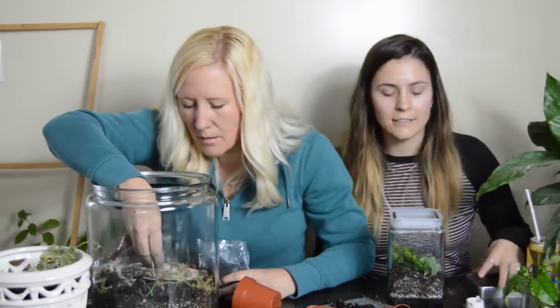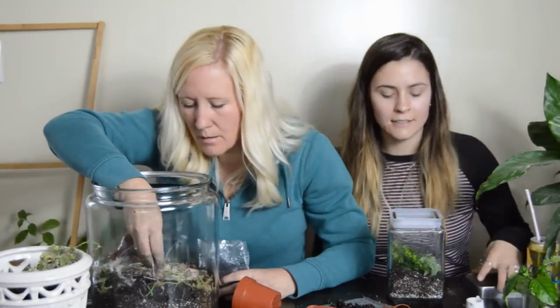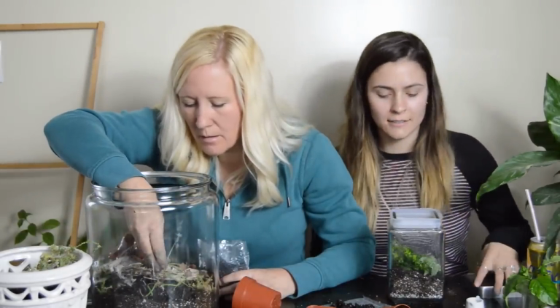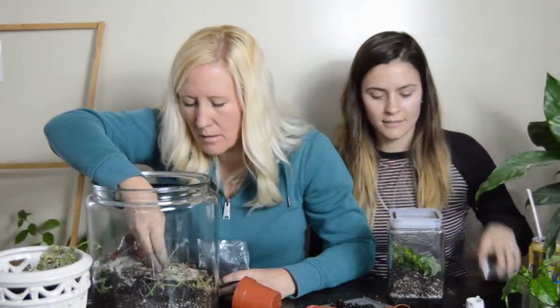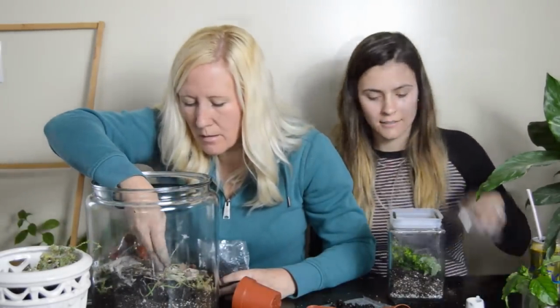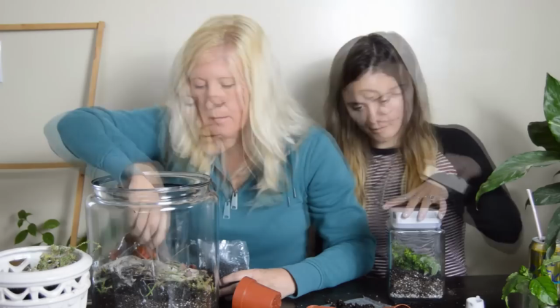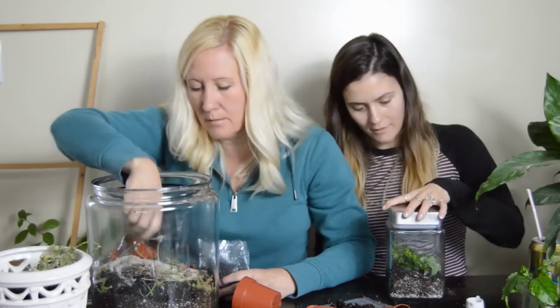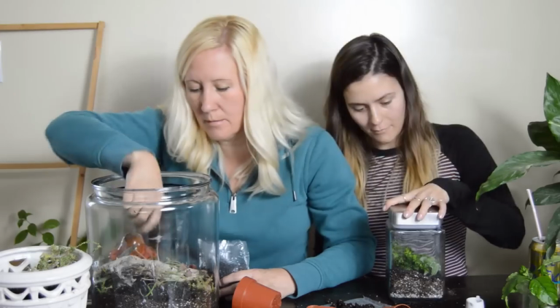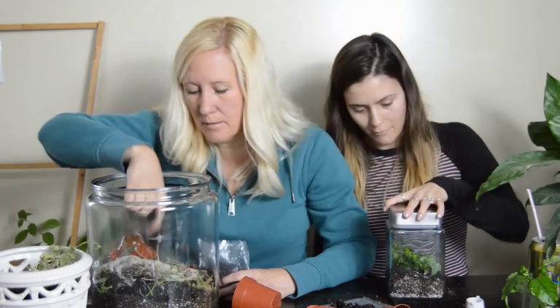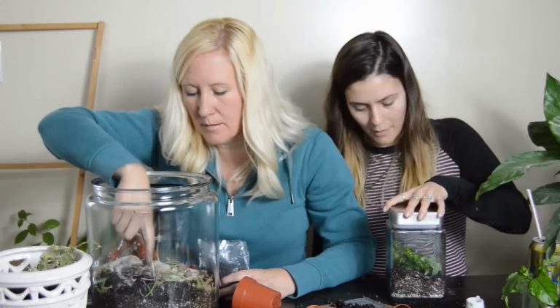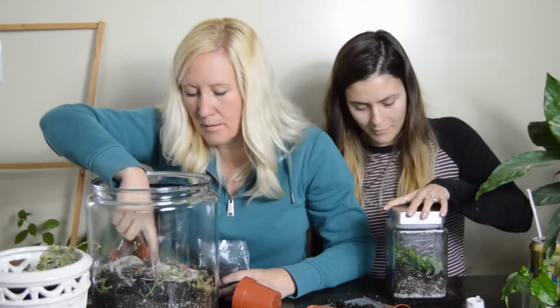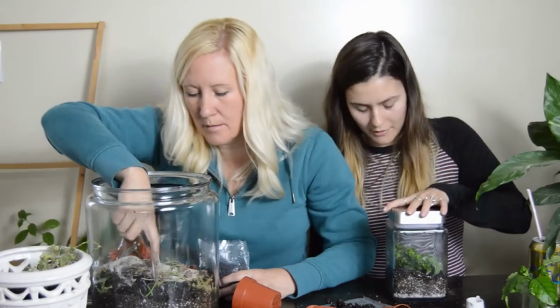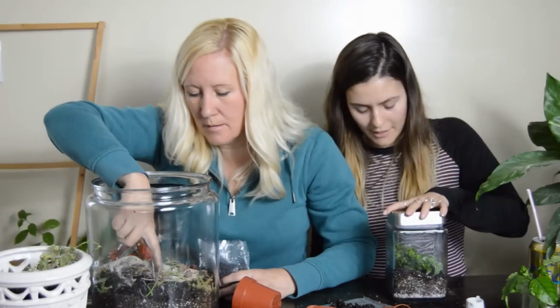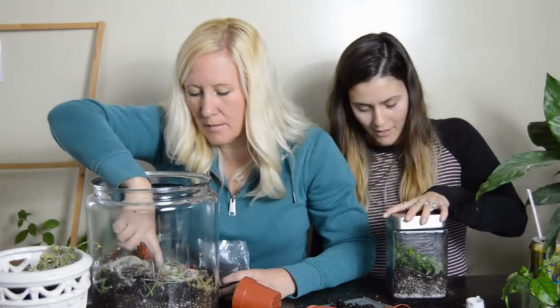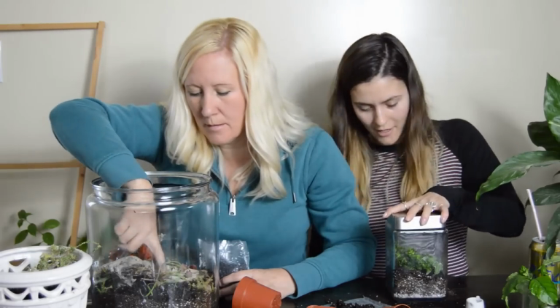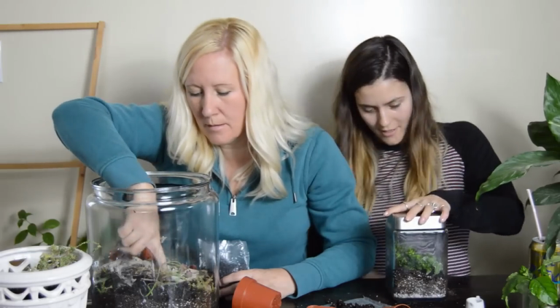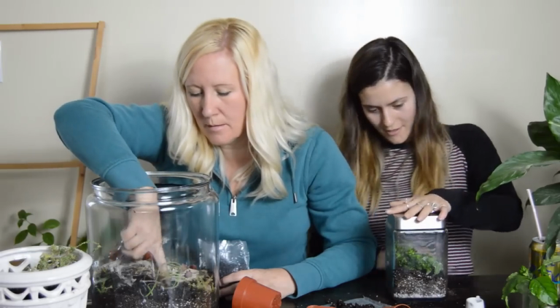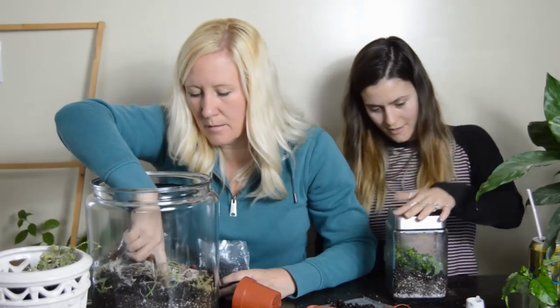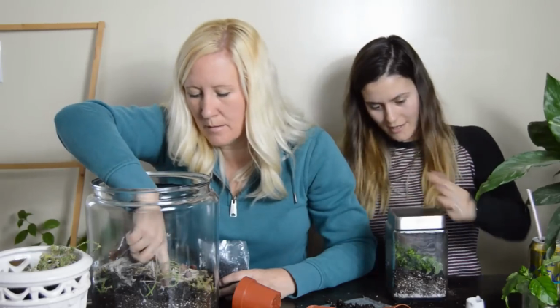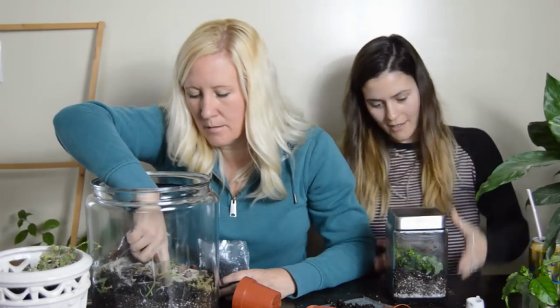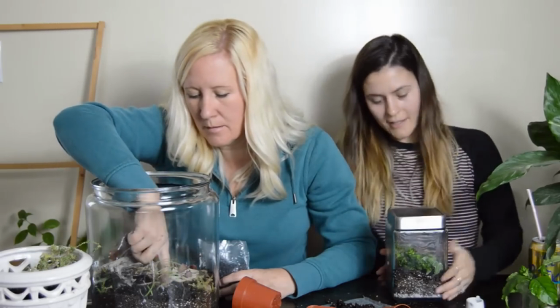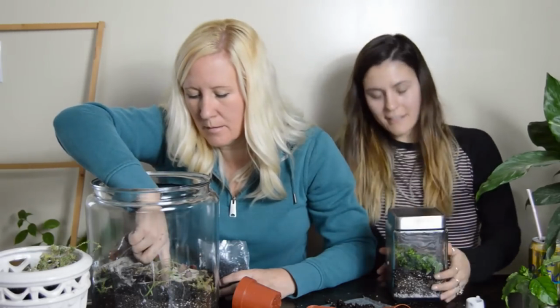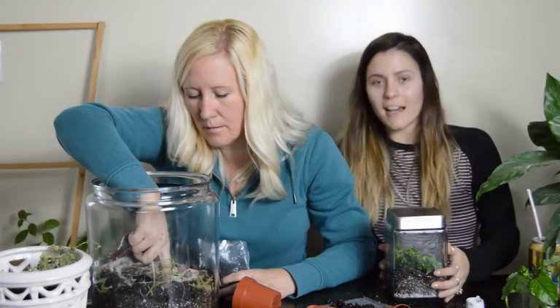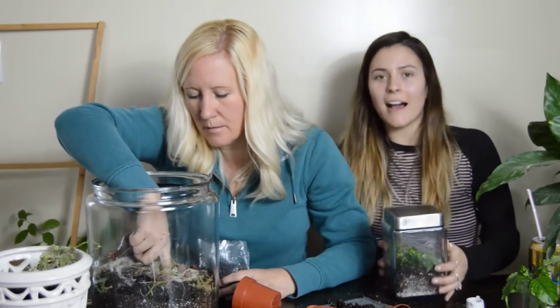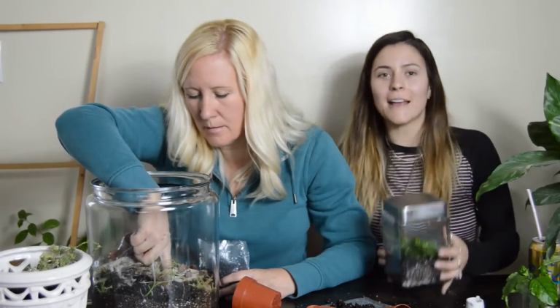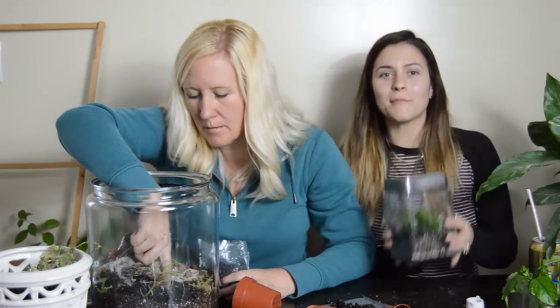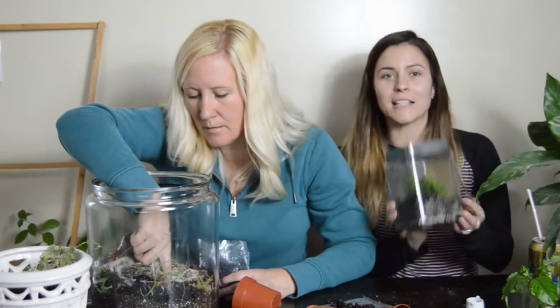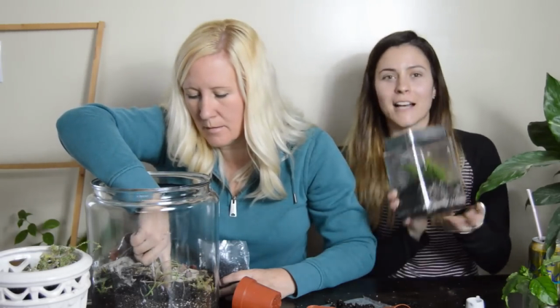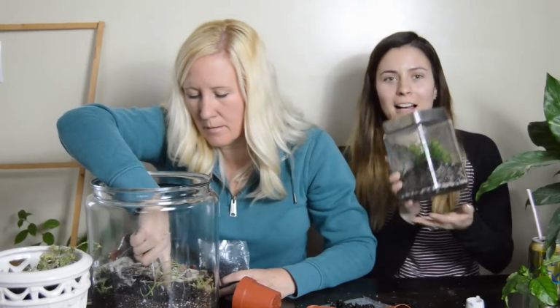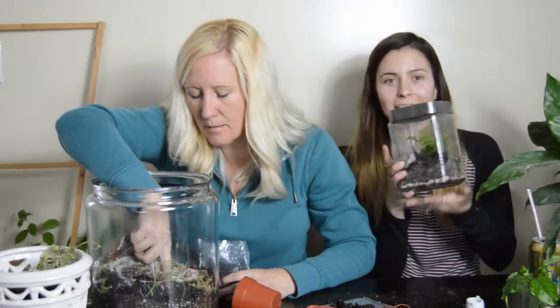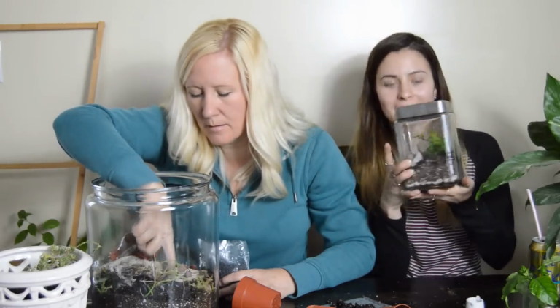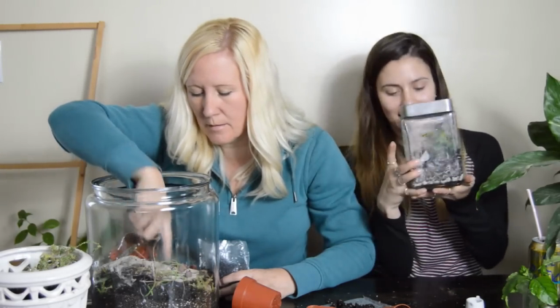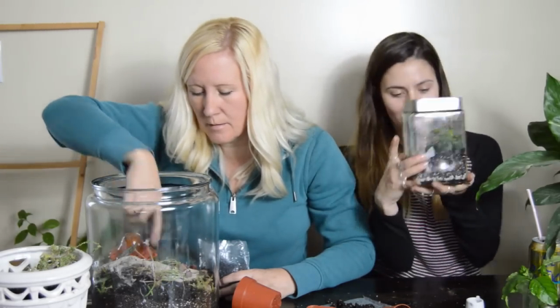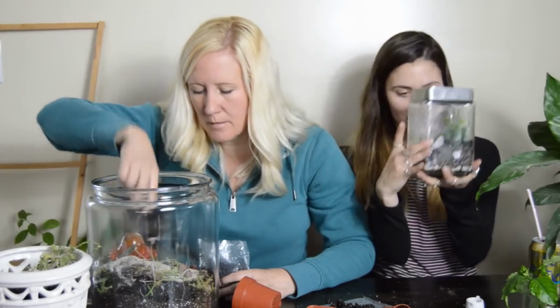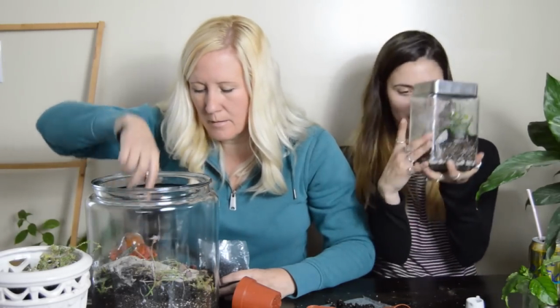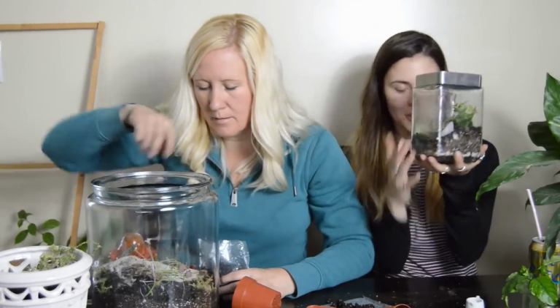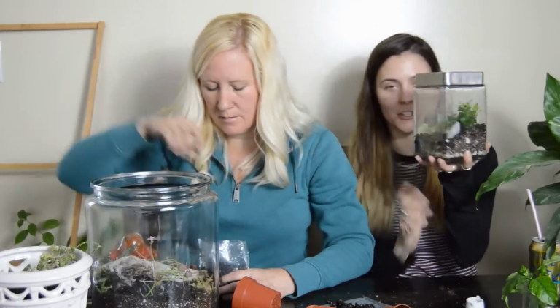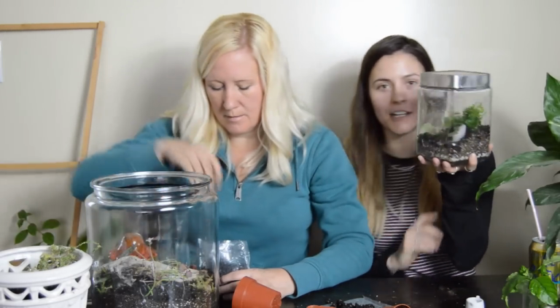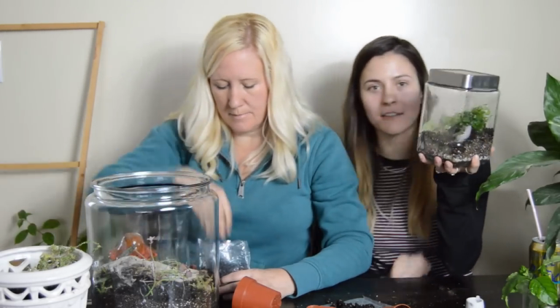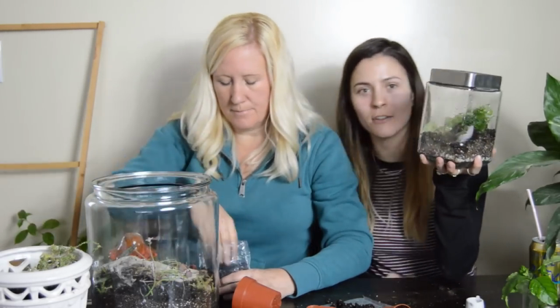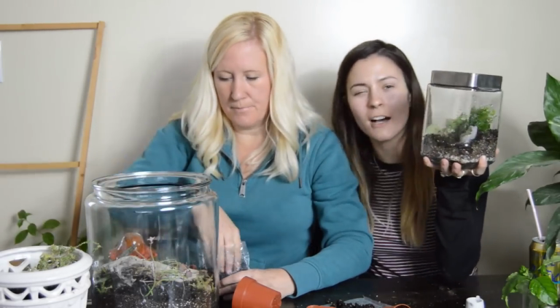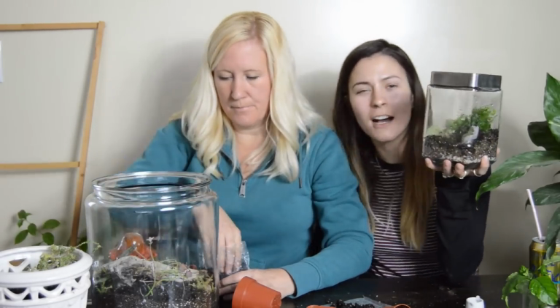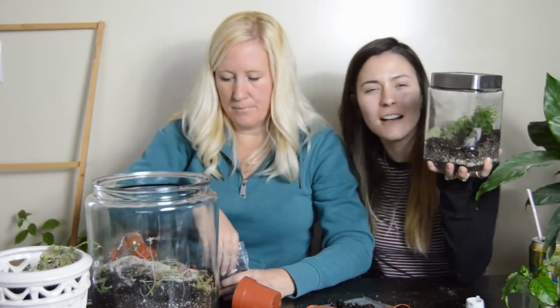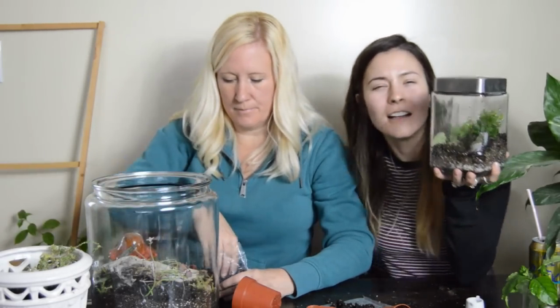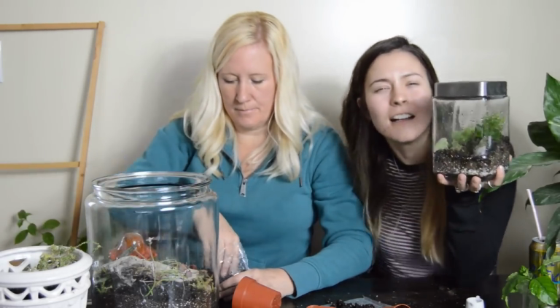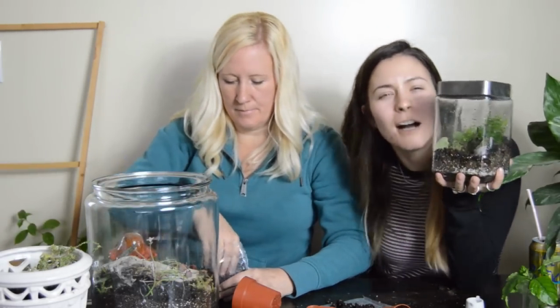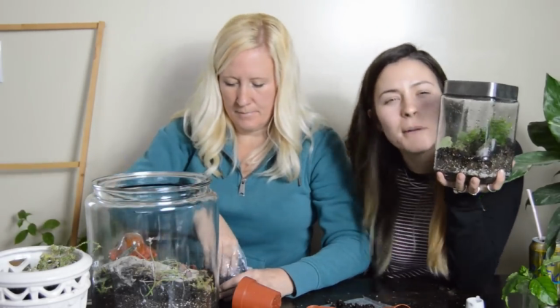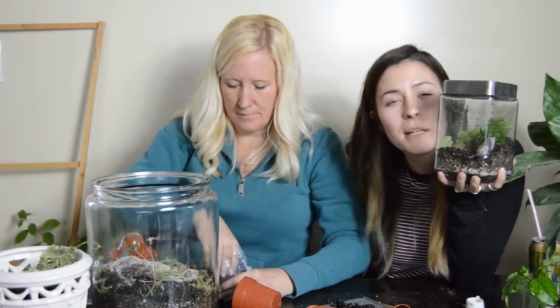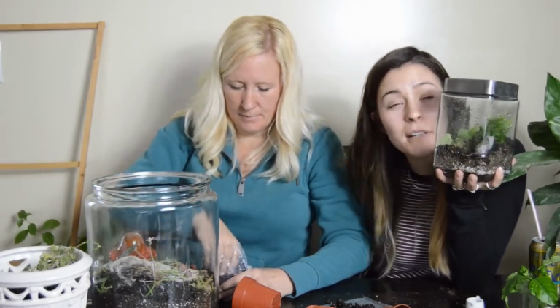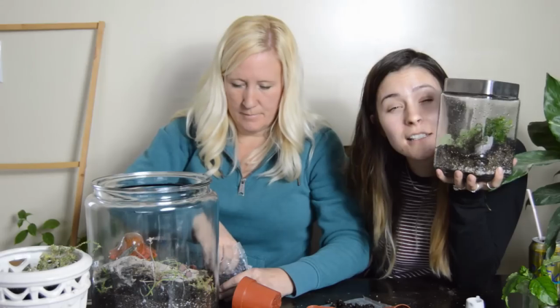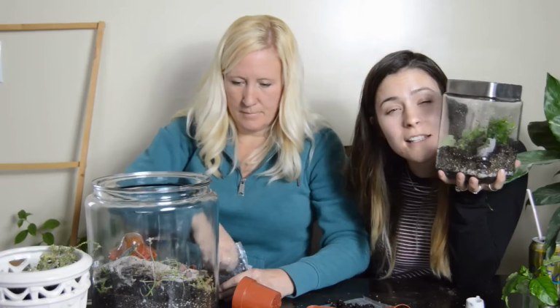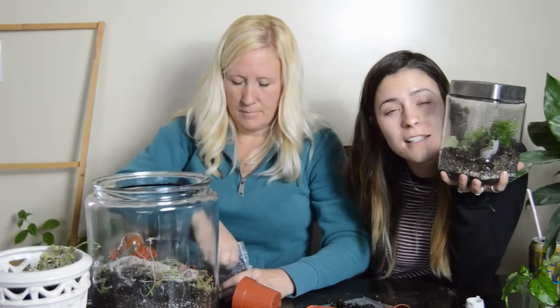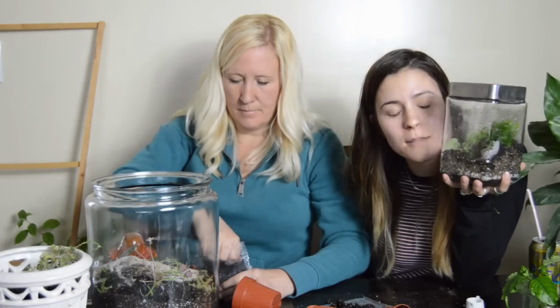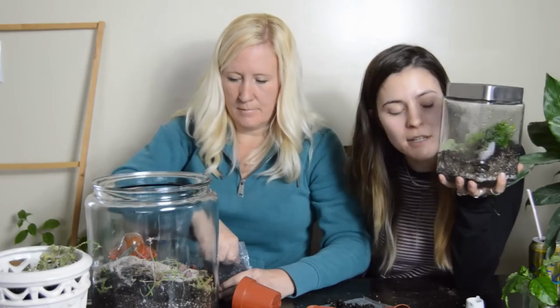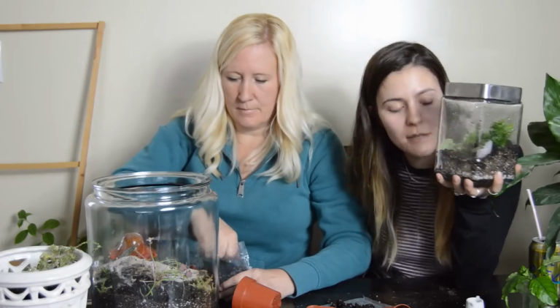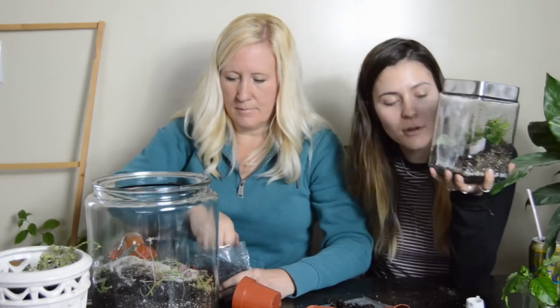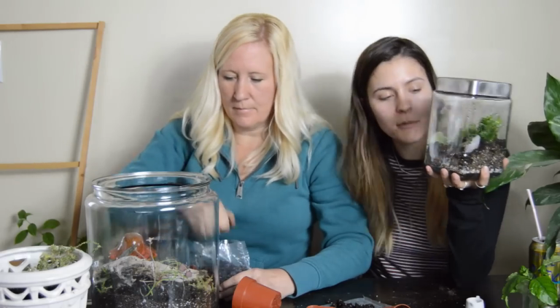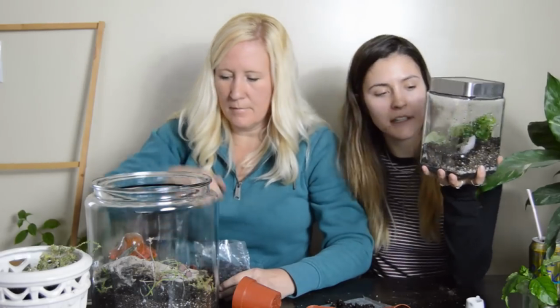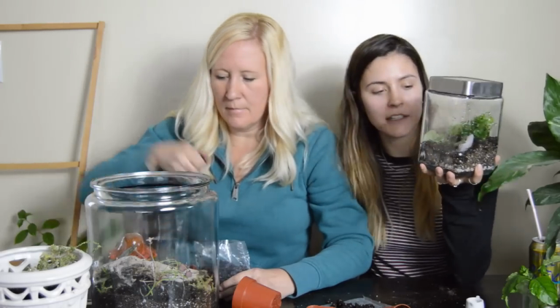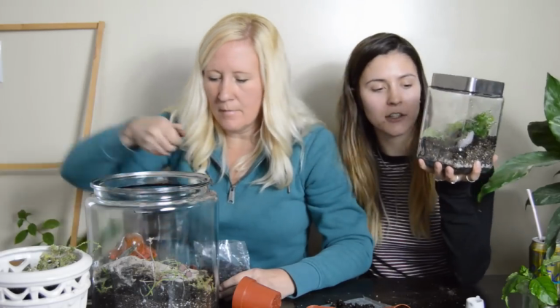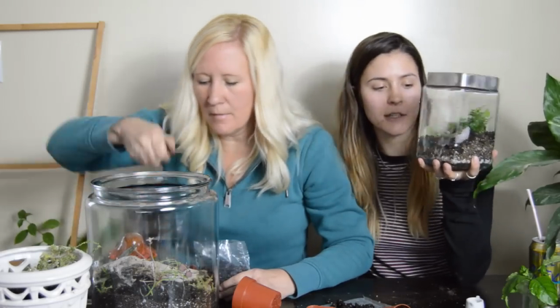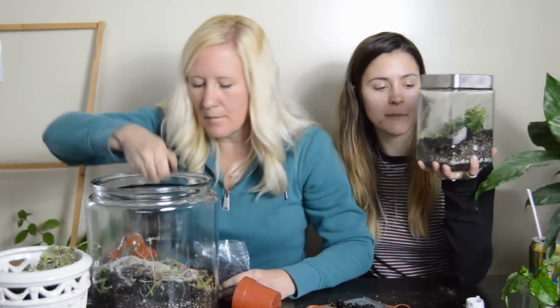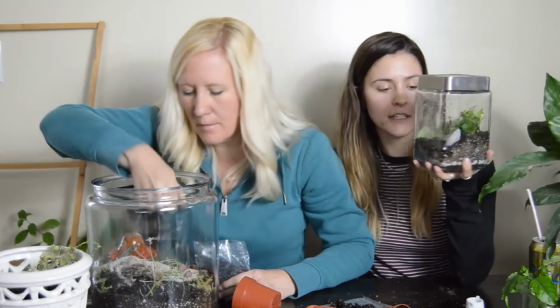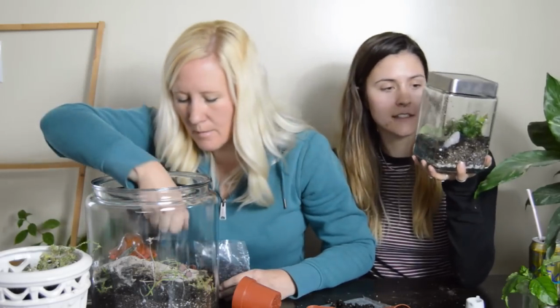Pop the lid on and I'm done! That was stressful — probably about 30 minutes.